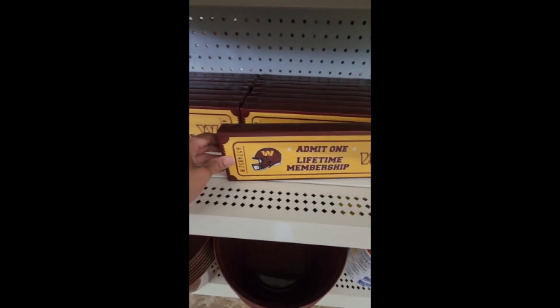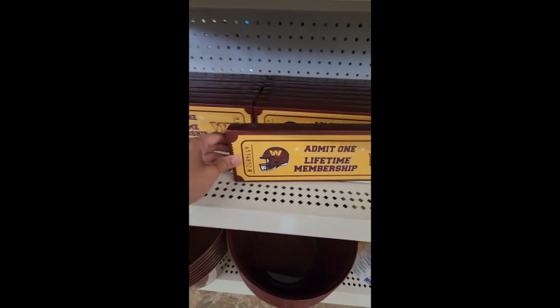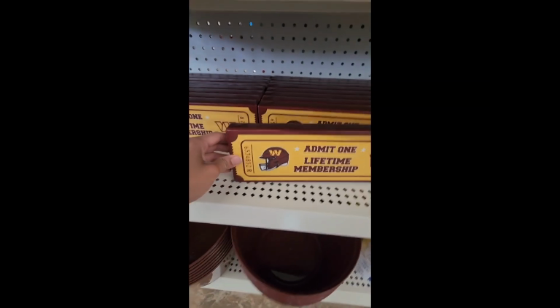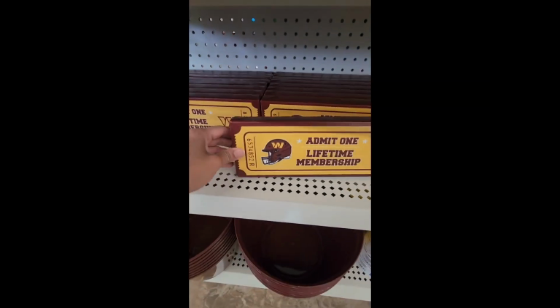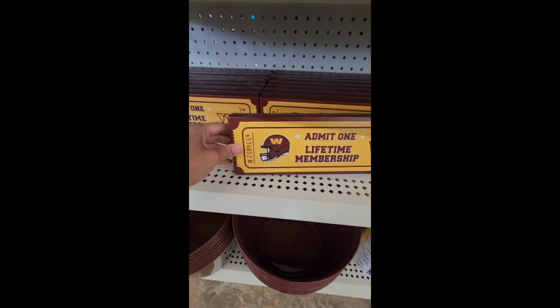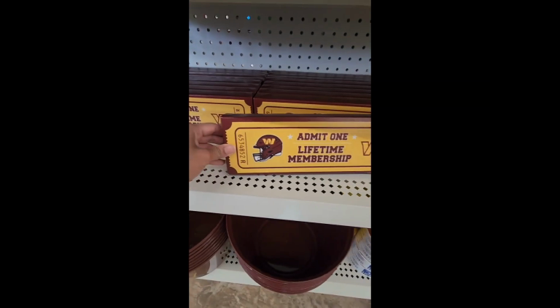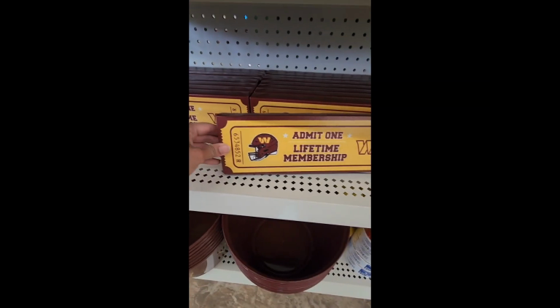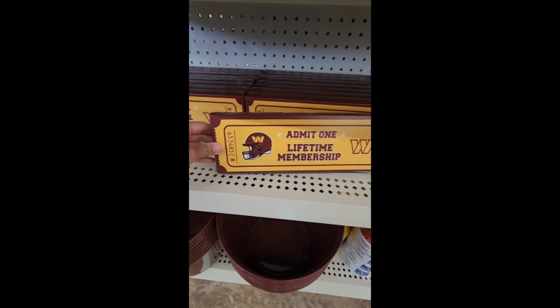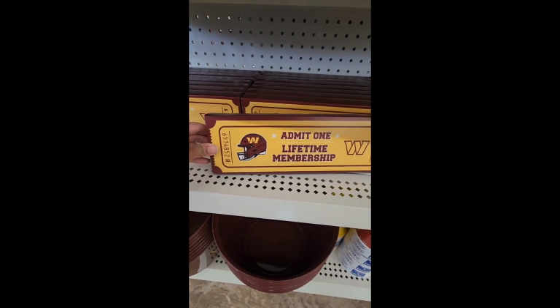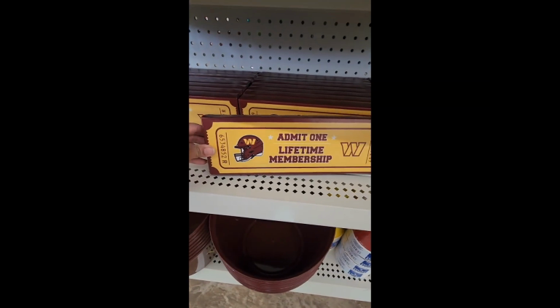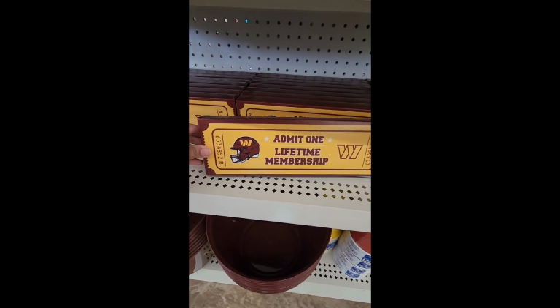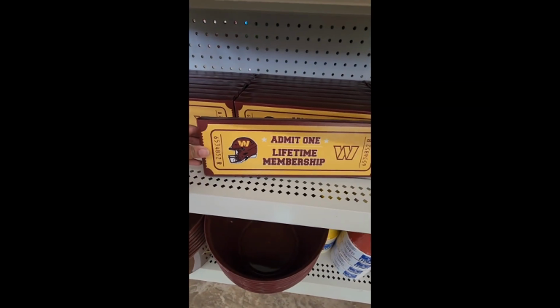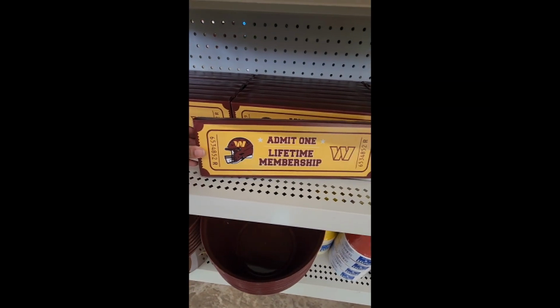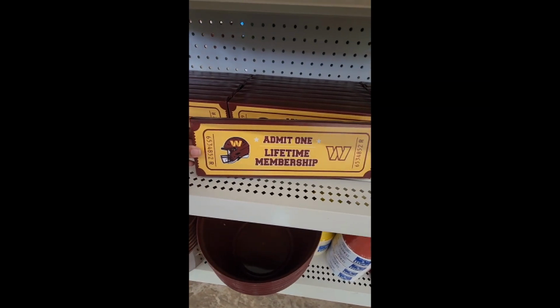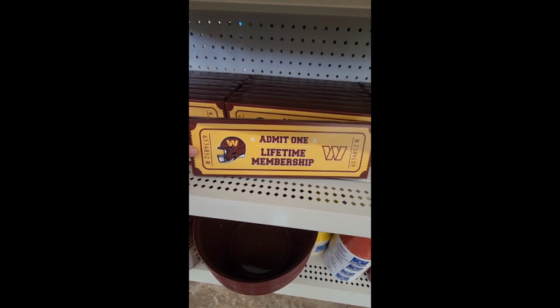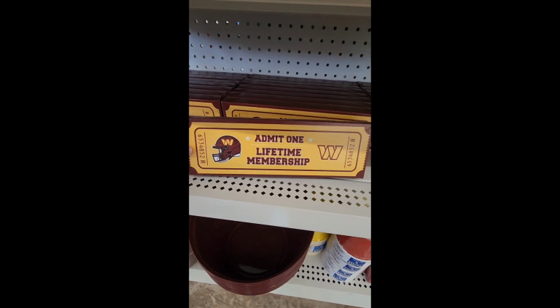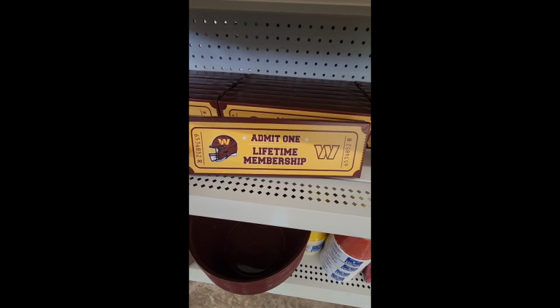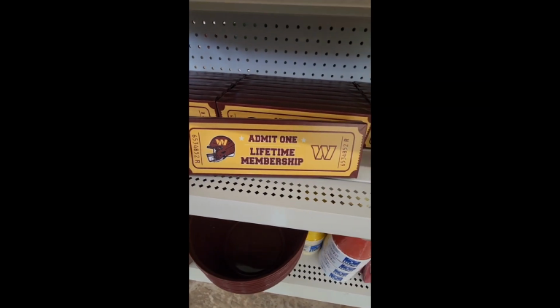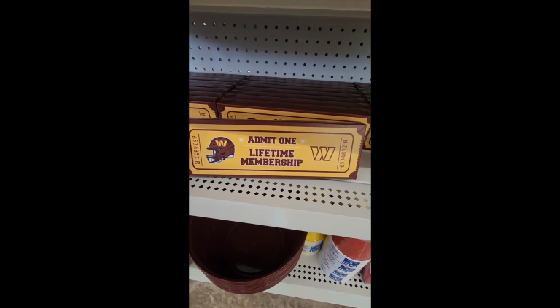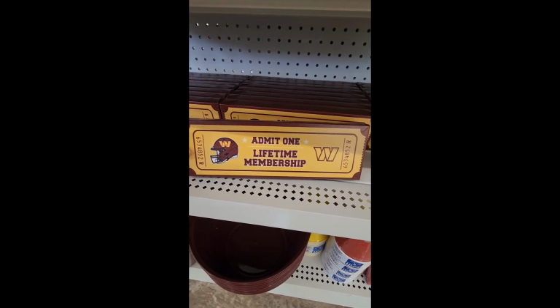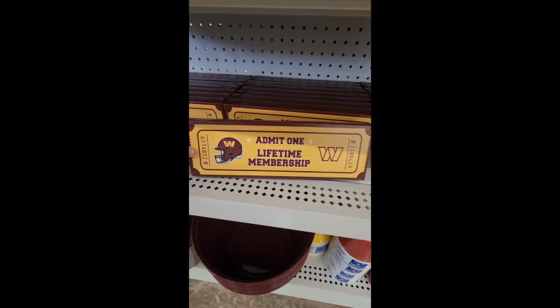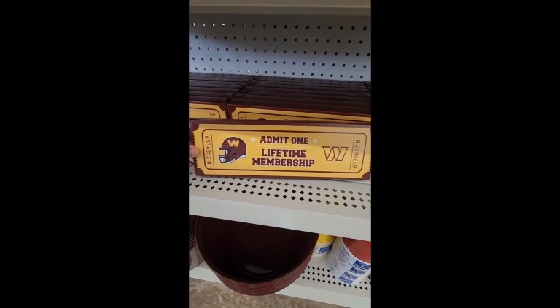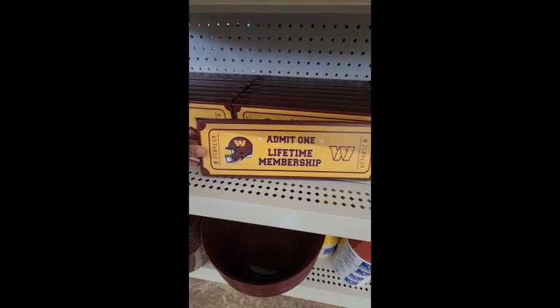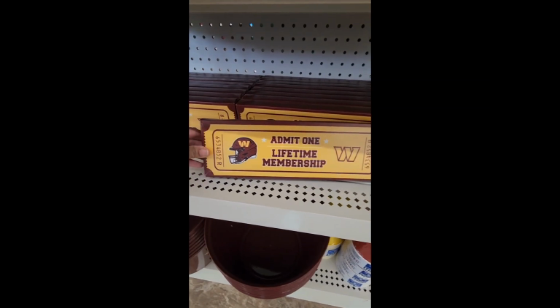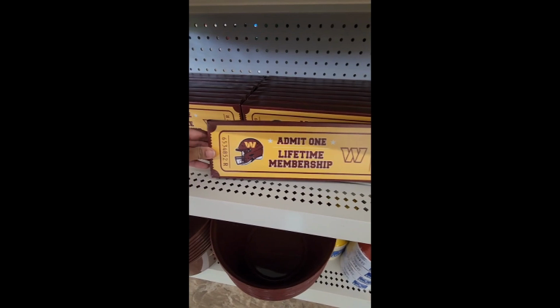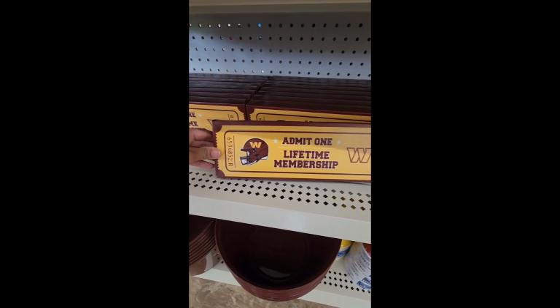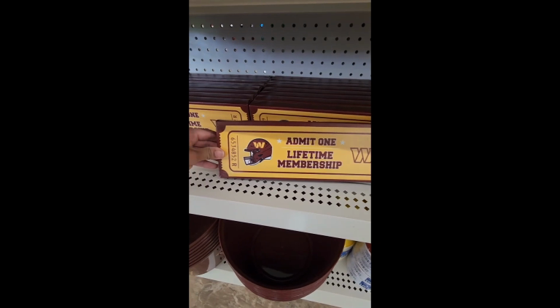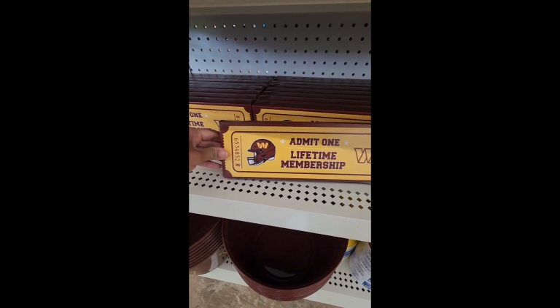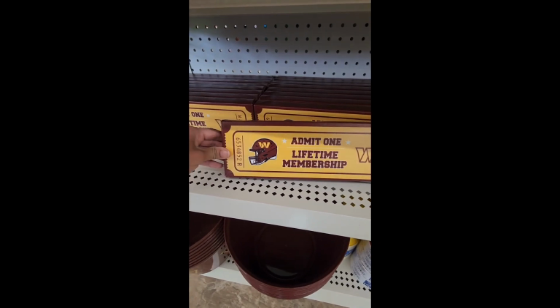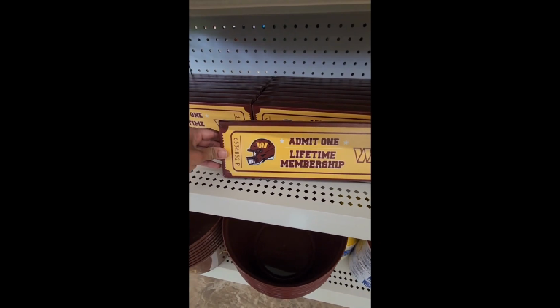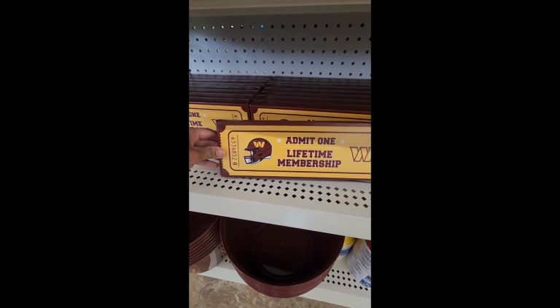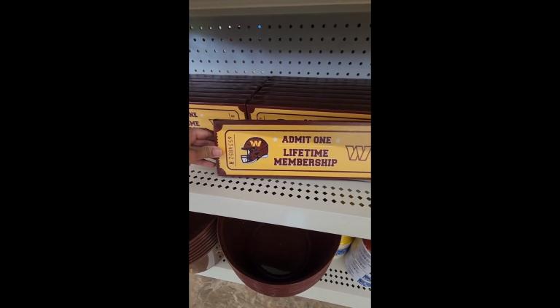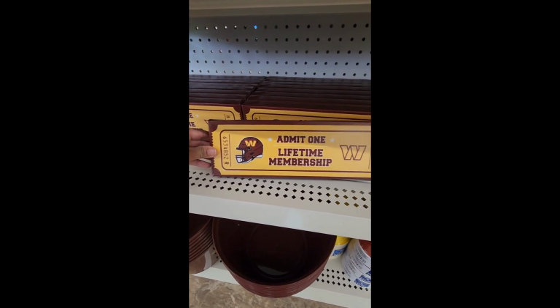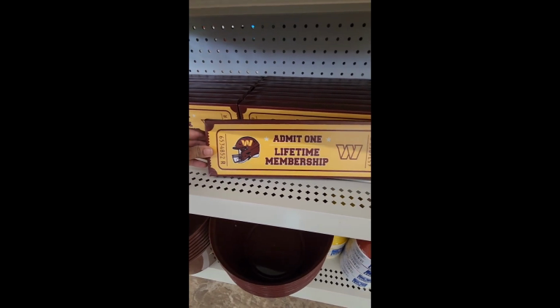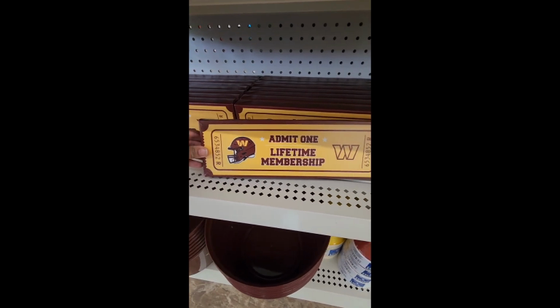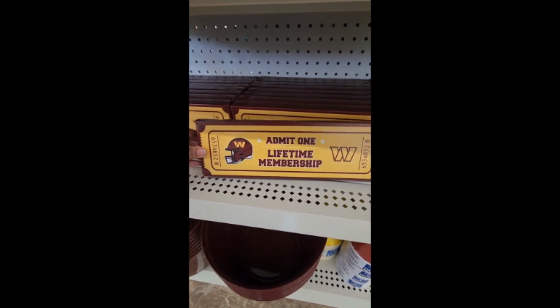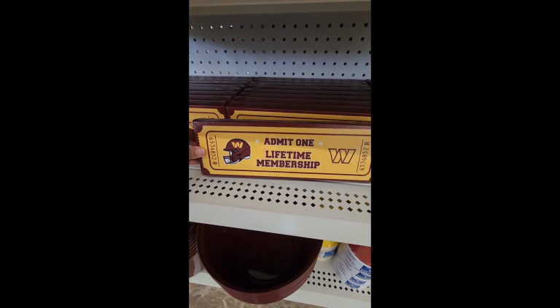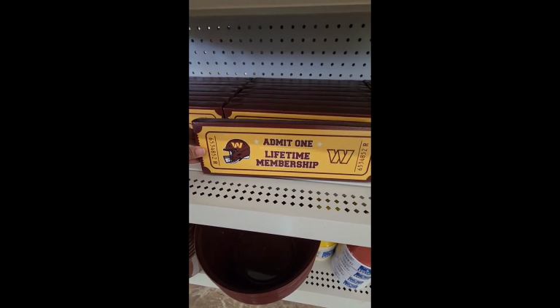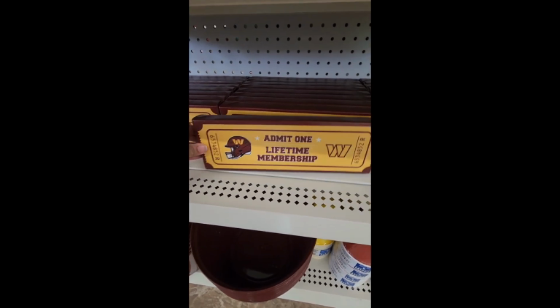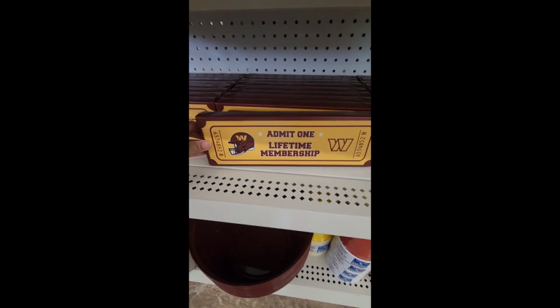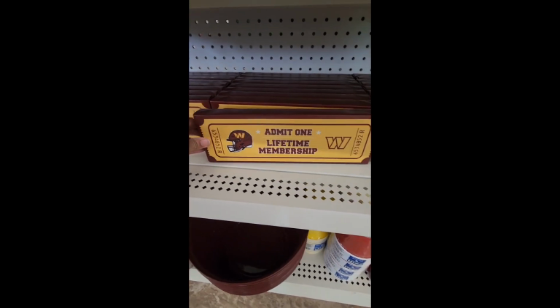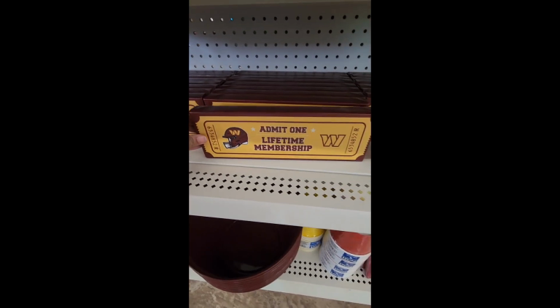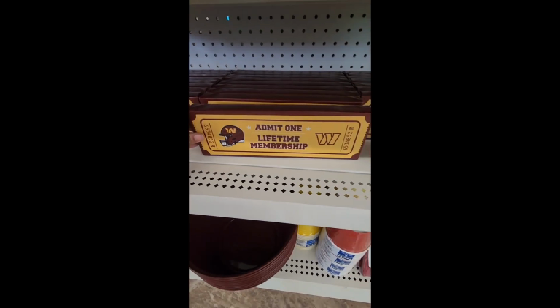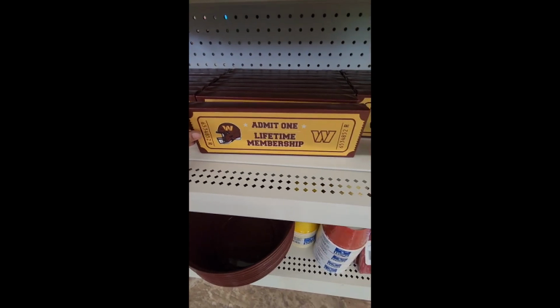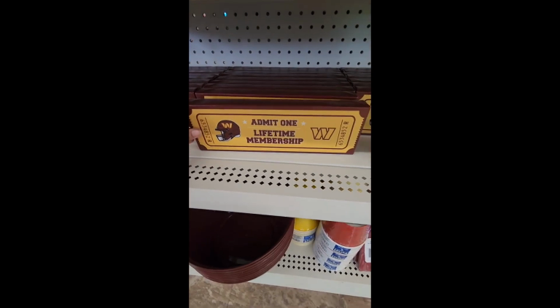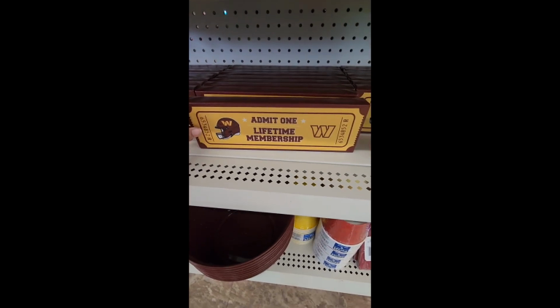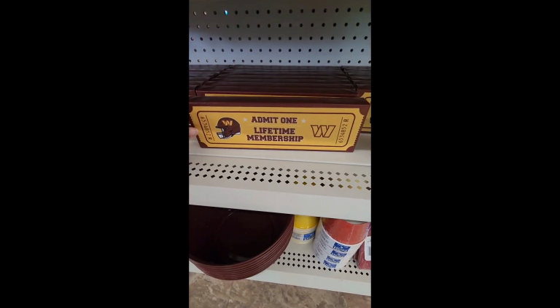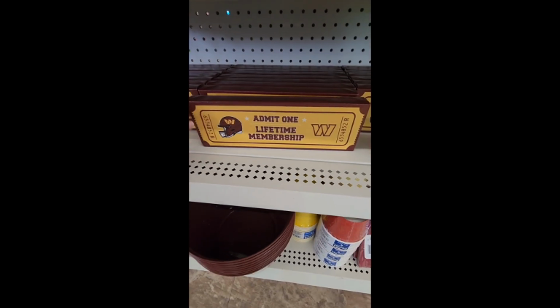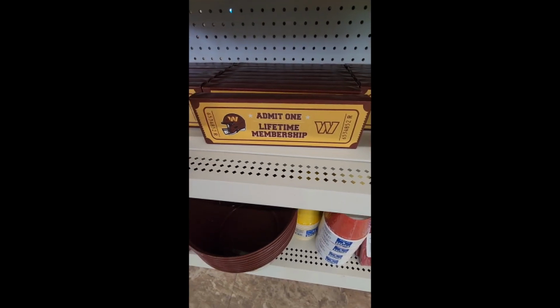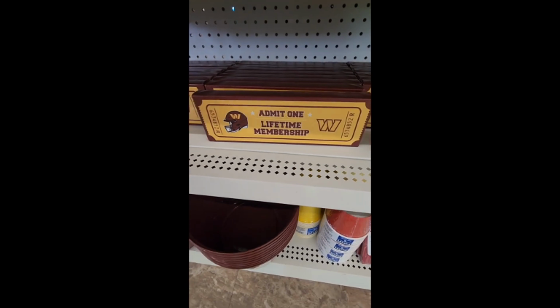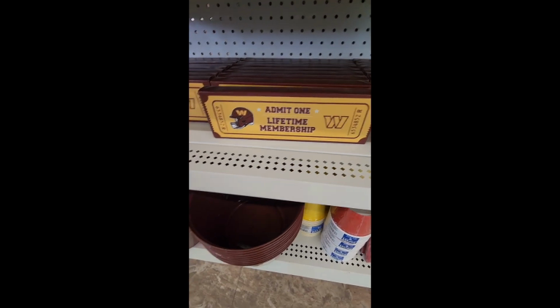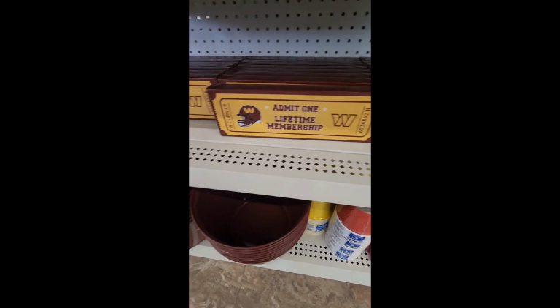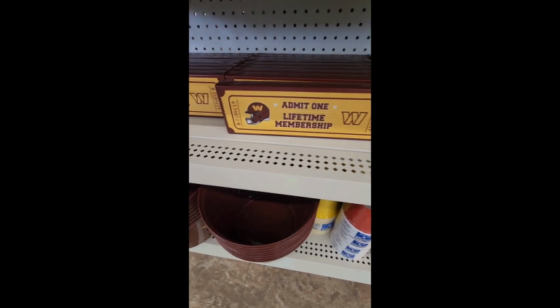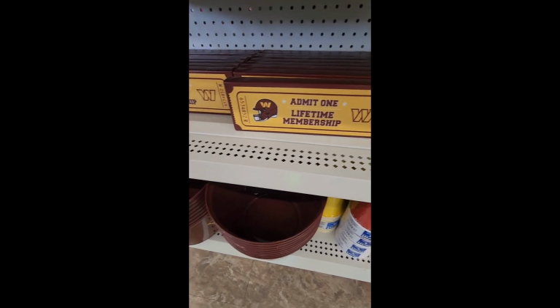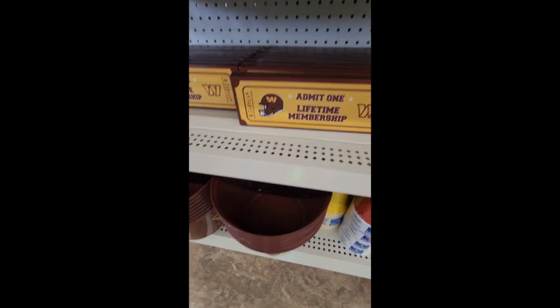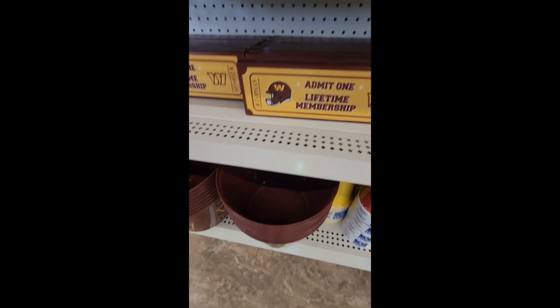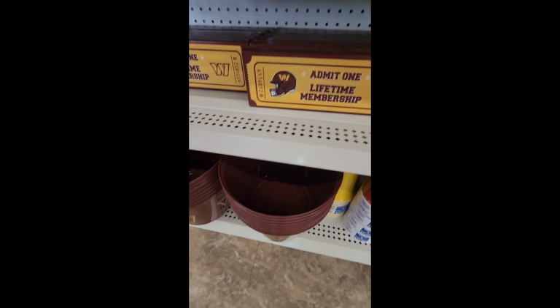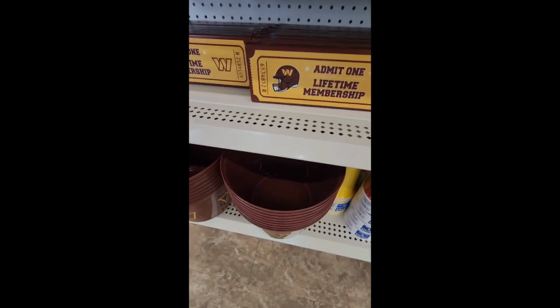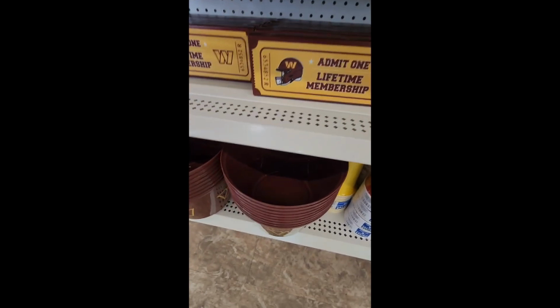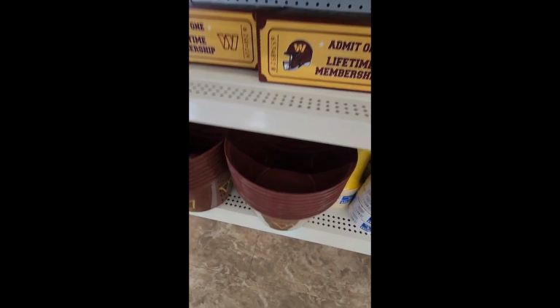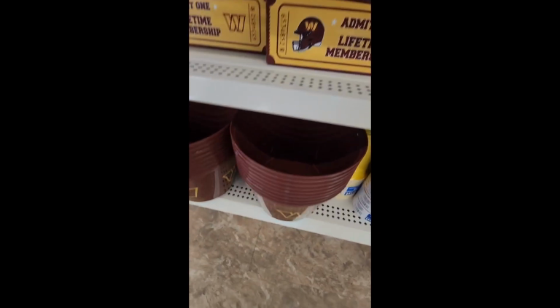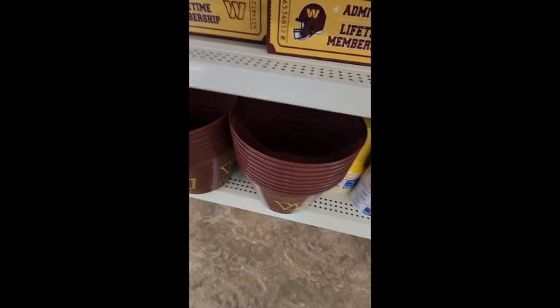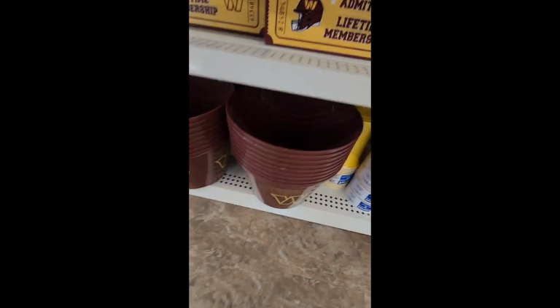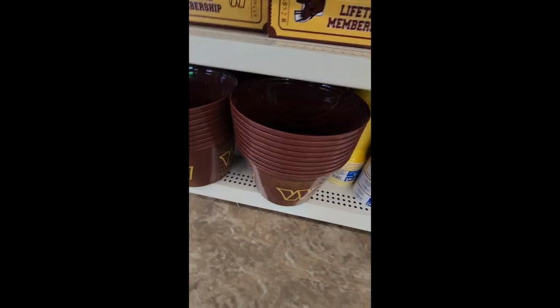Down here we have this 'Admit One Lifetime Membership' plaque. It's super cute and looks like a ticket — adorable to put on your mantle.